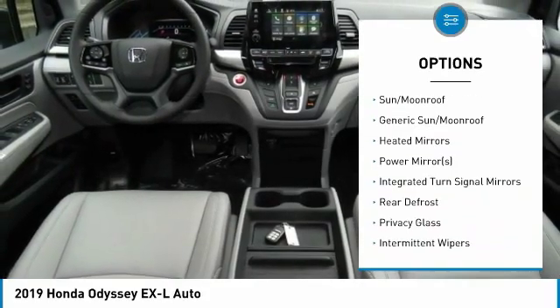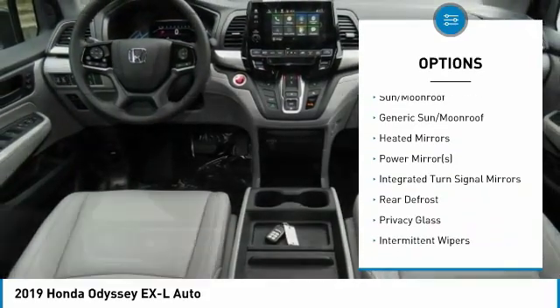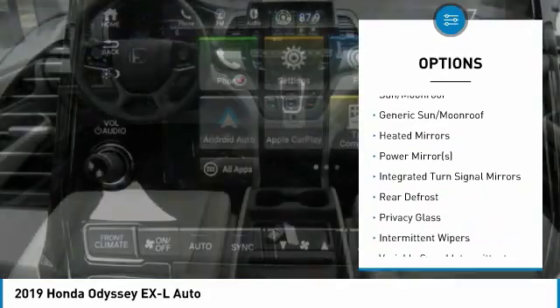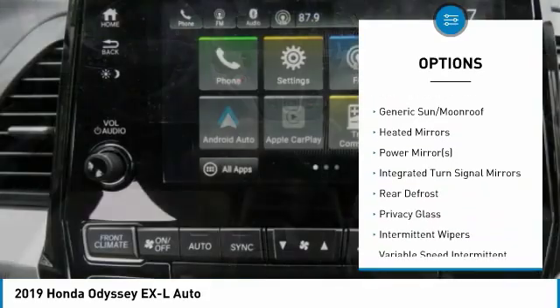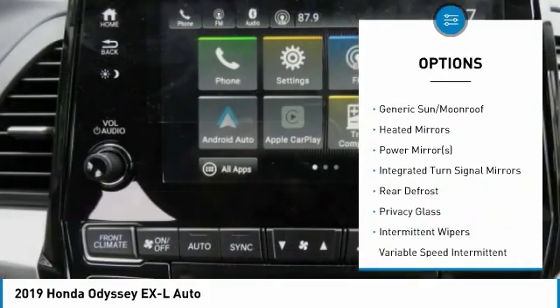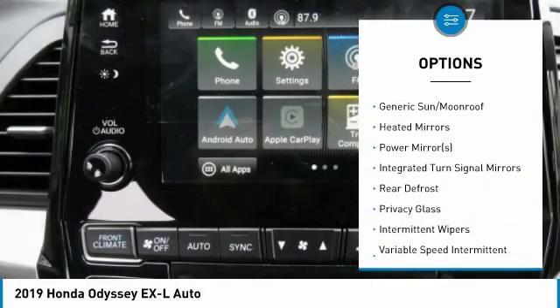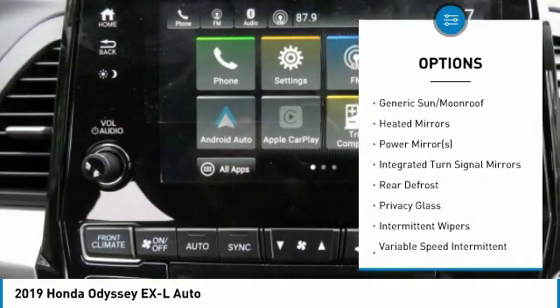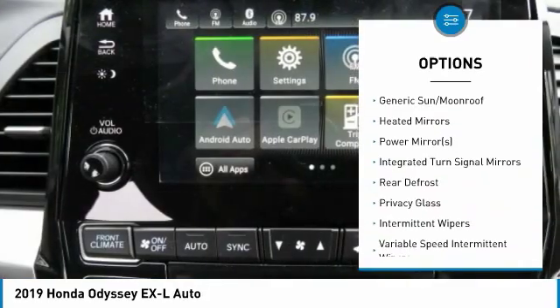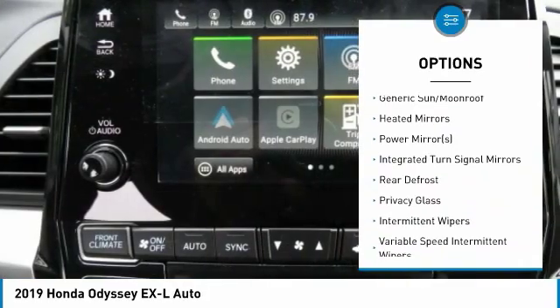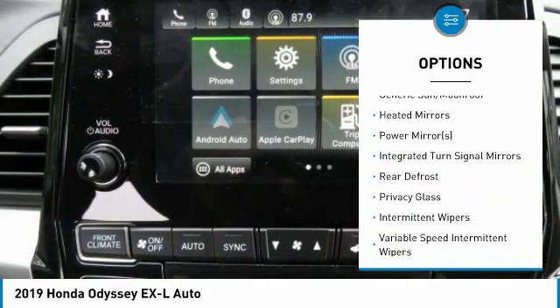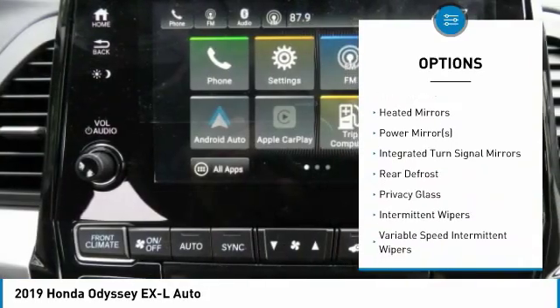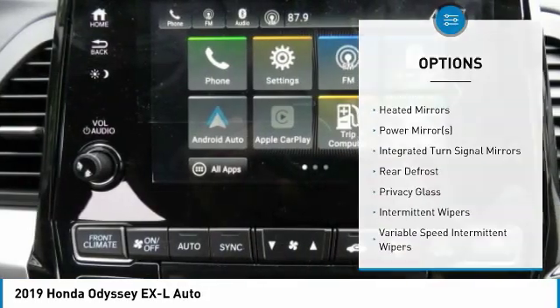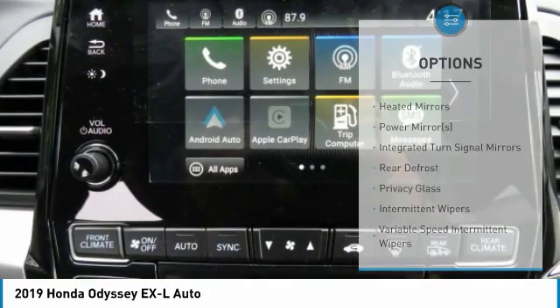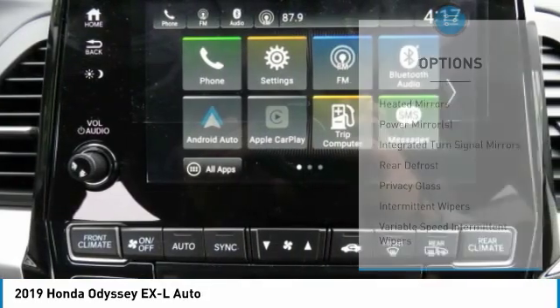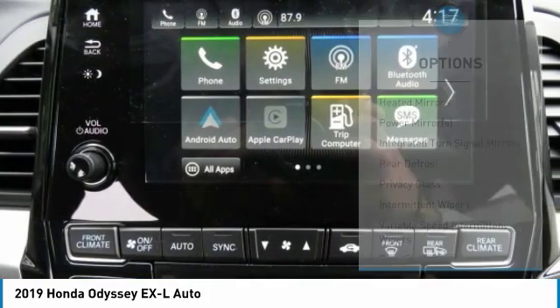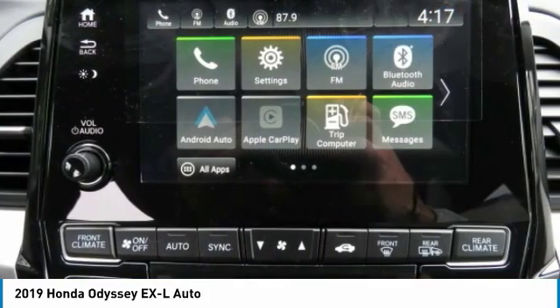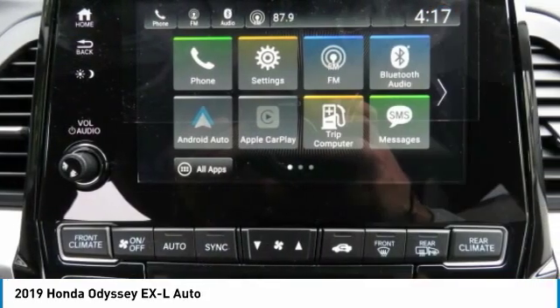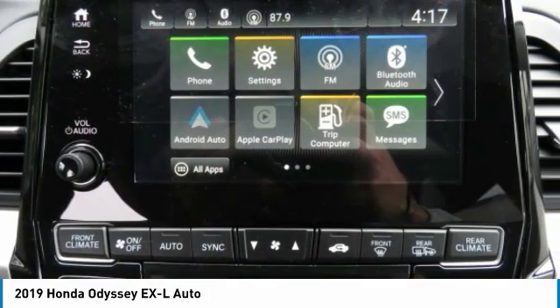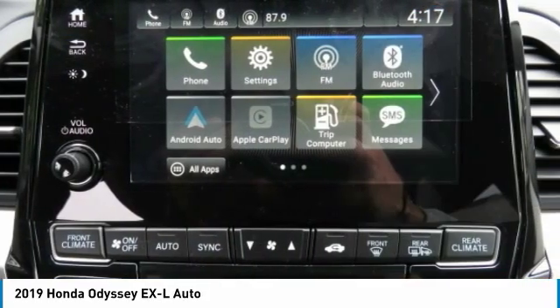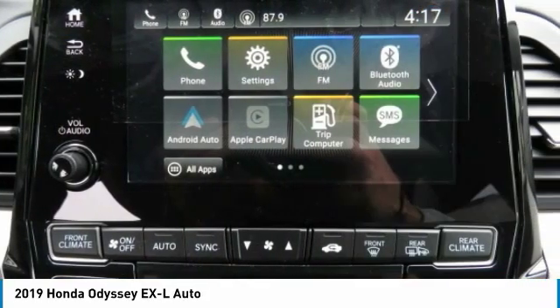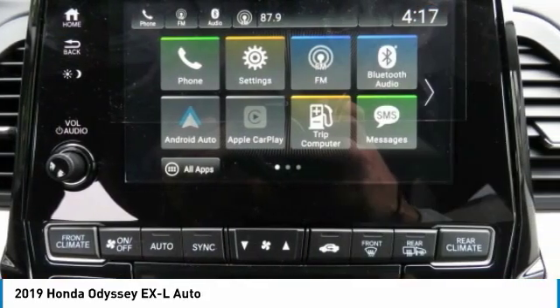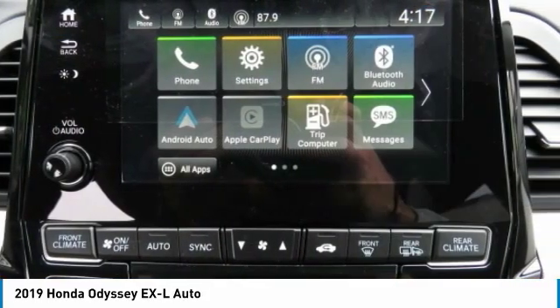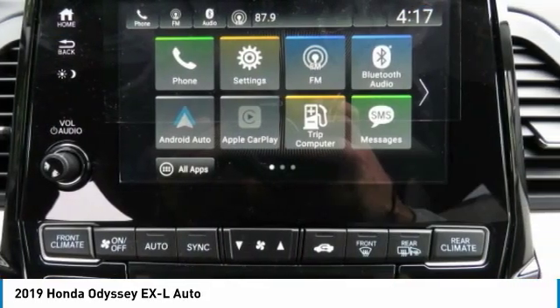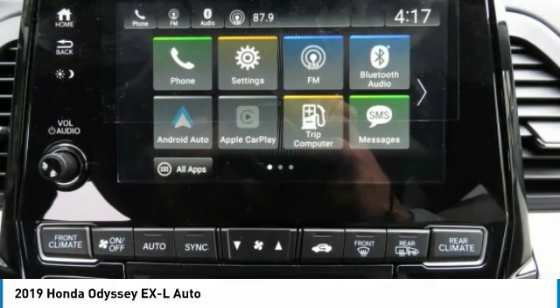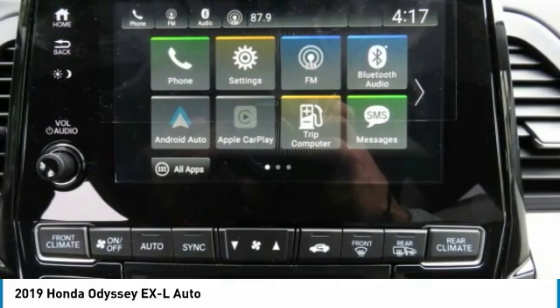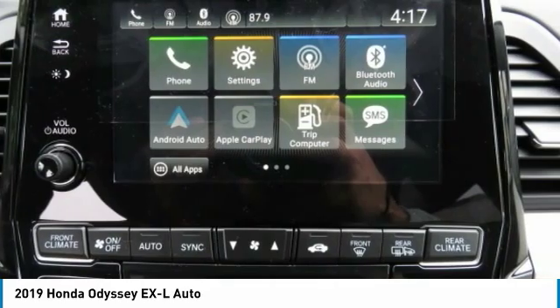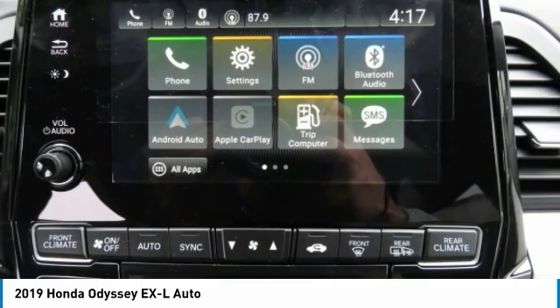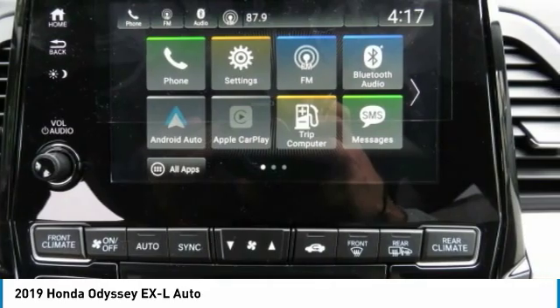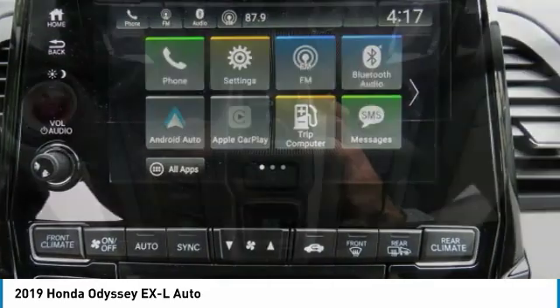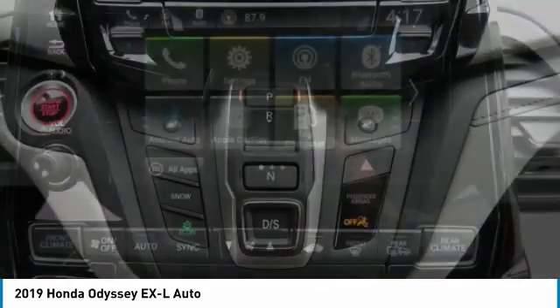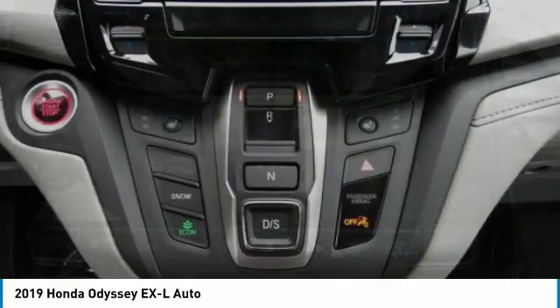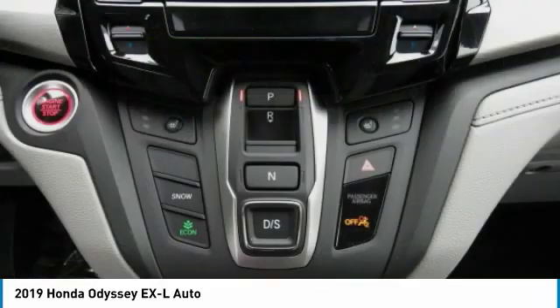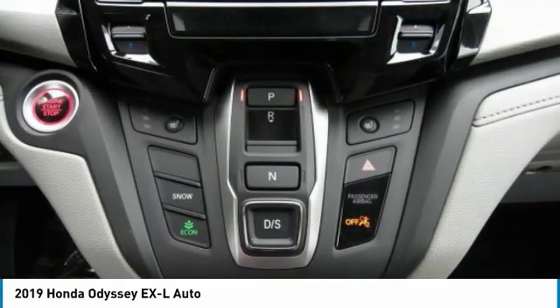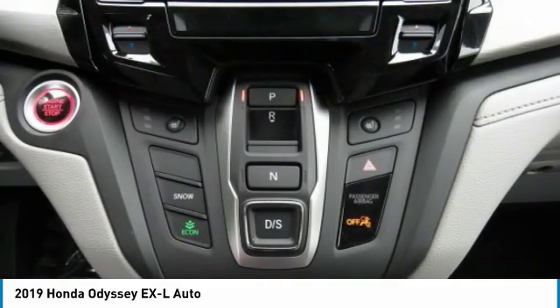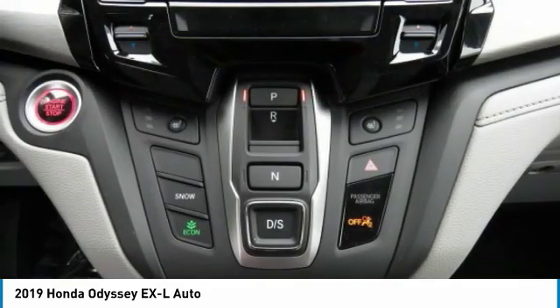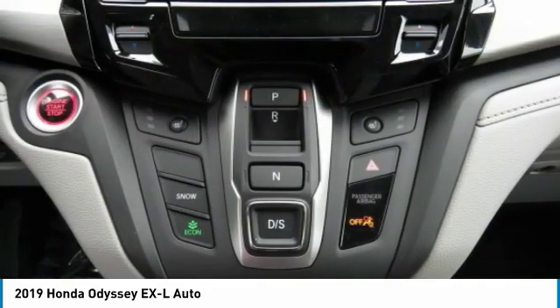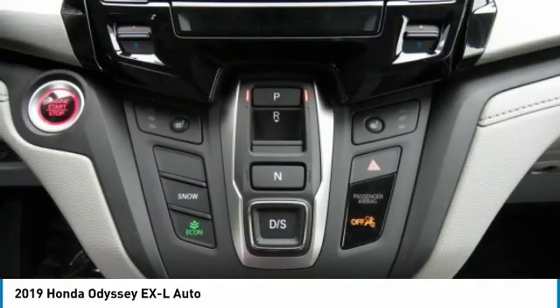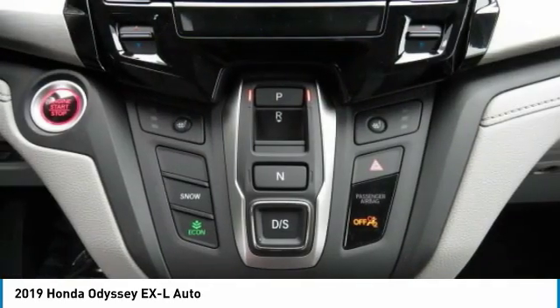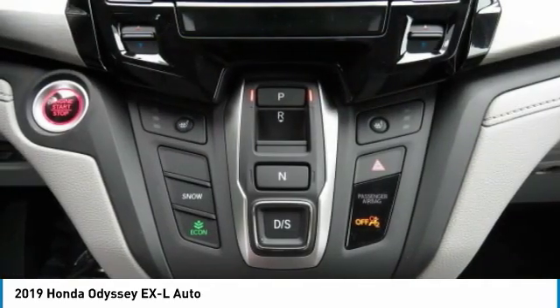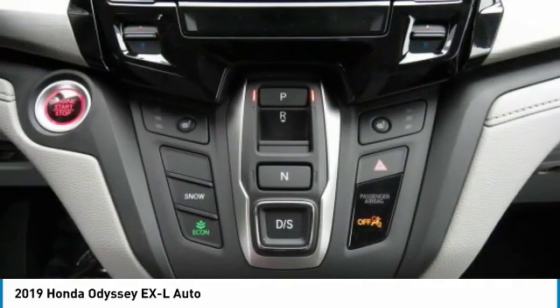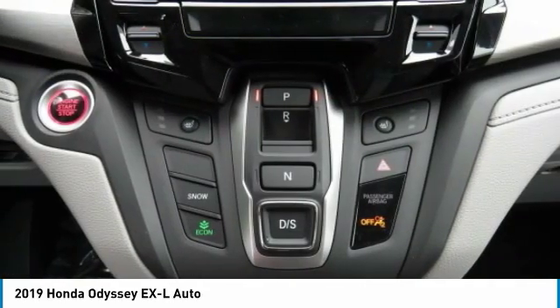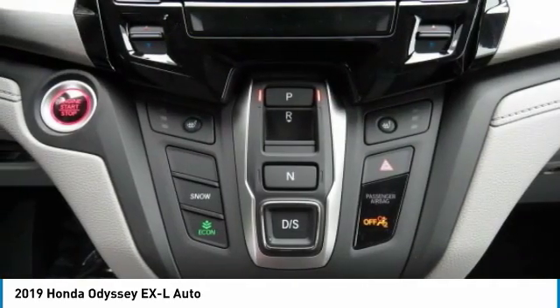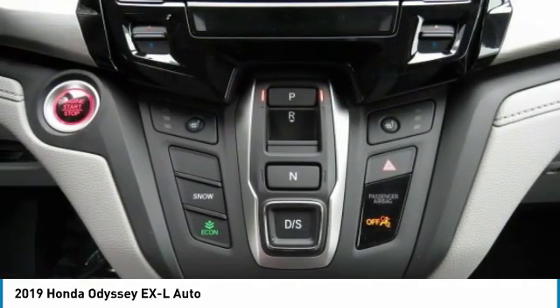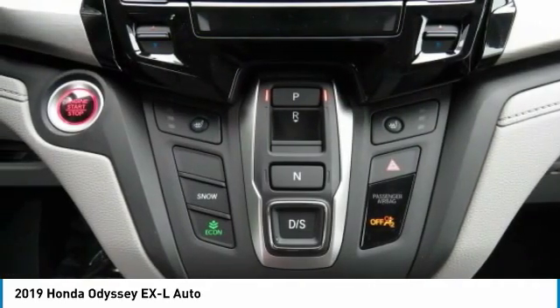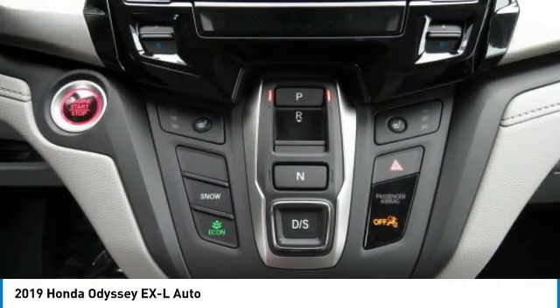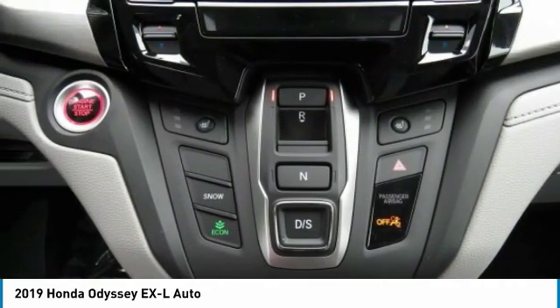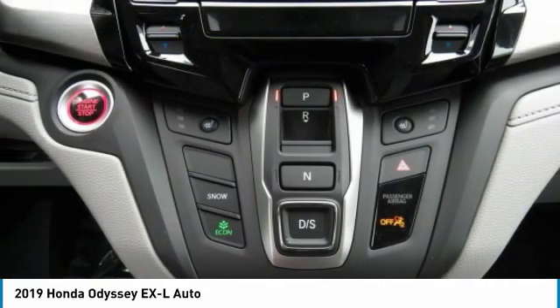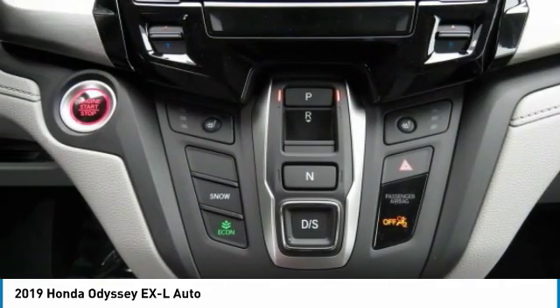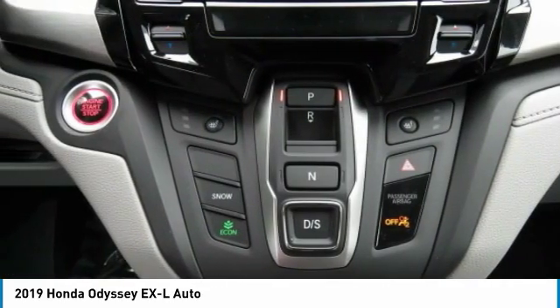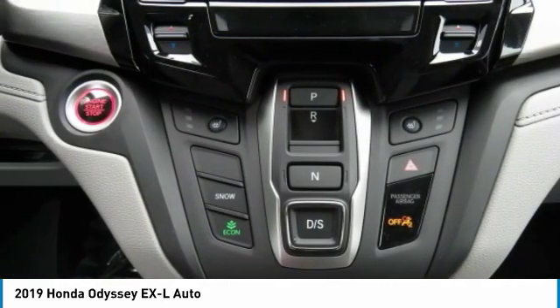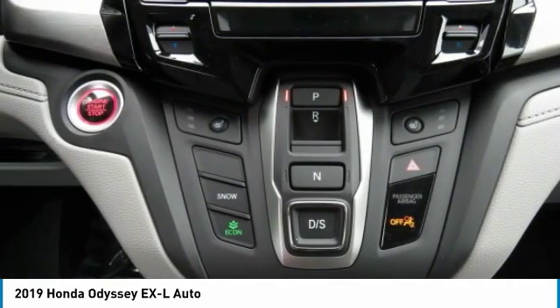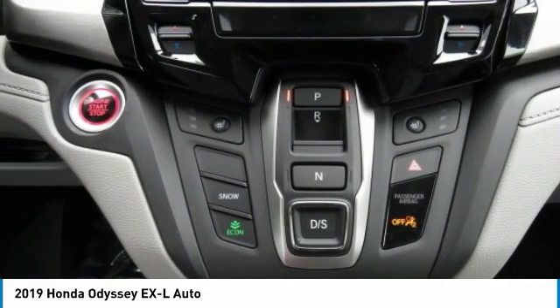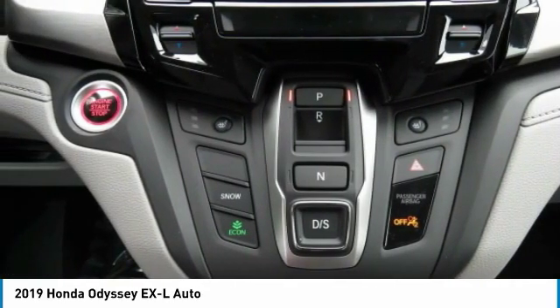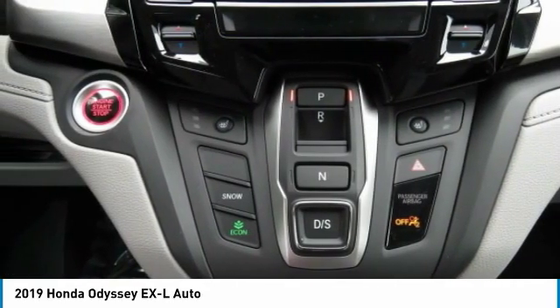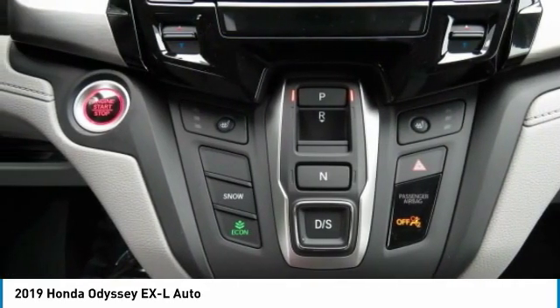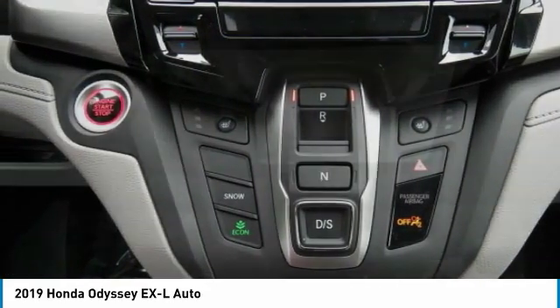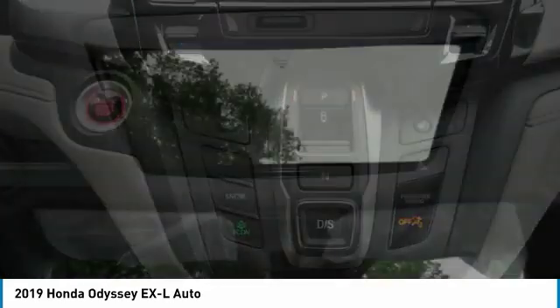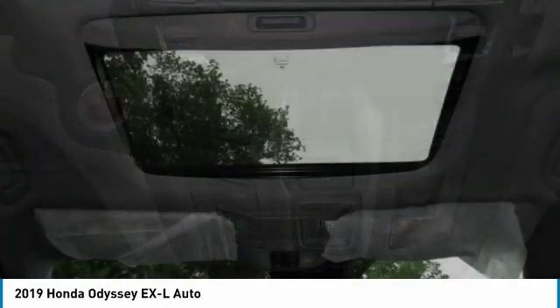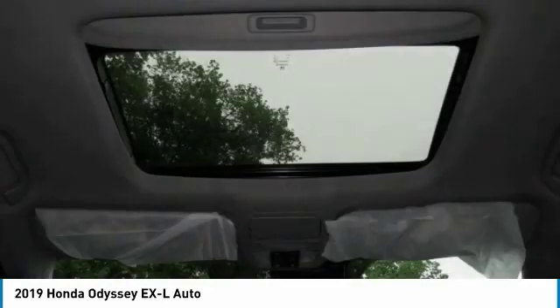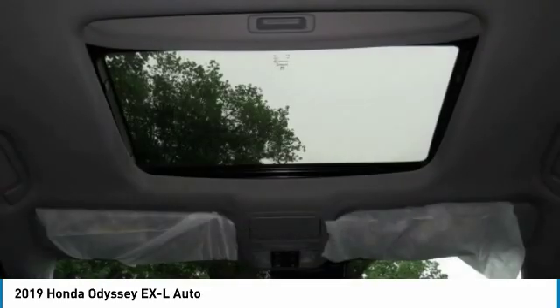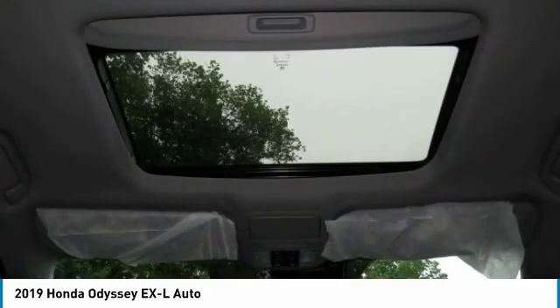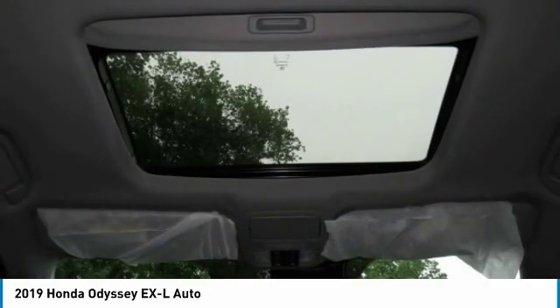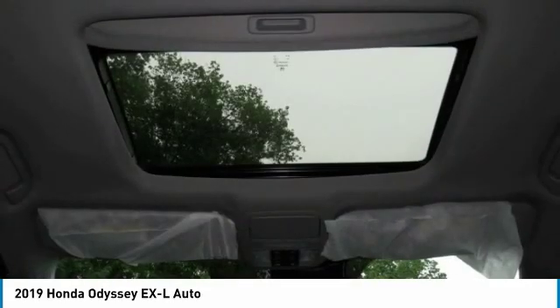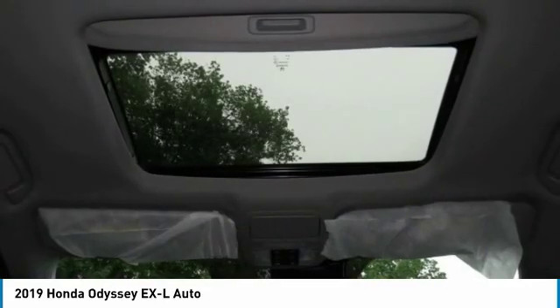Bluetooth, adjustable steering wheel, power steering, hard disk drive media storage, four-wheel disc brakes.